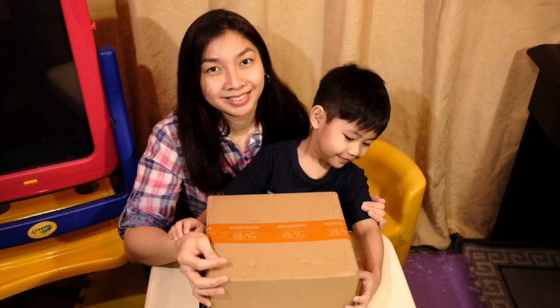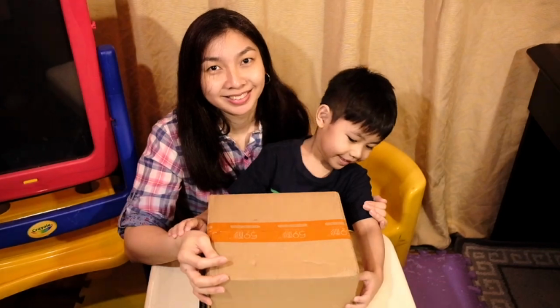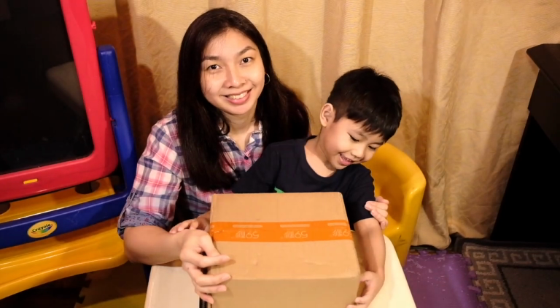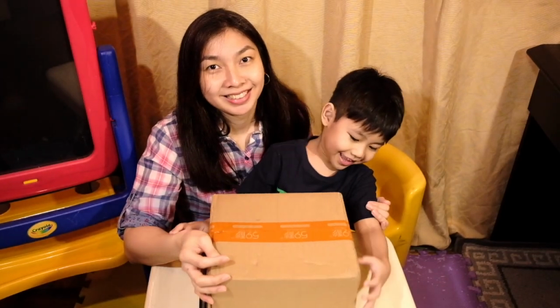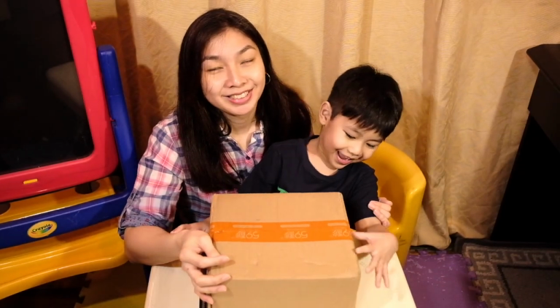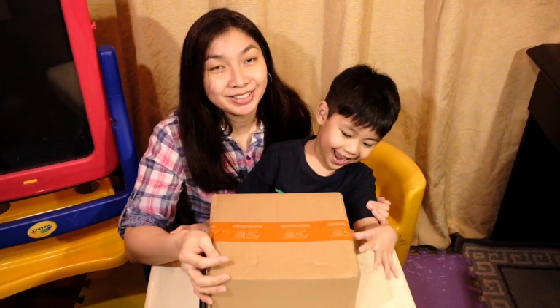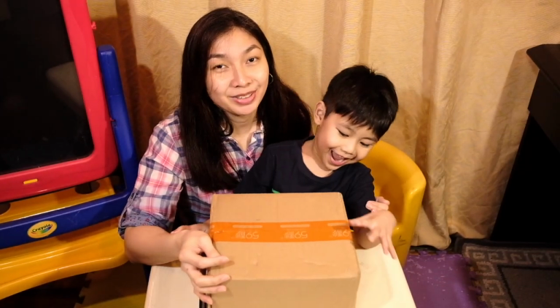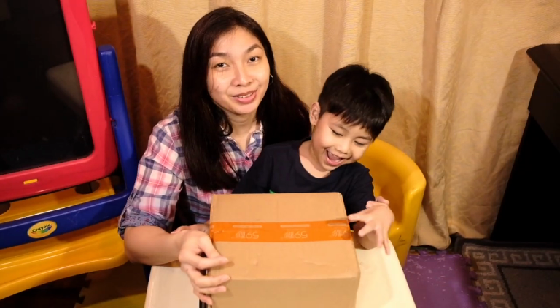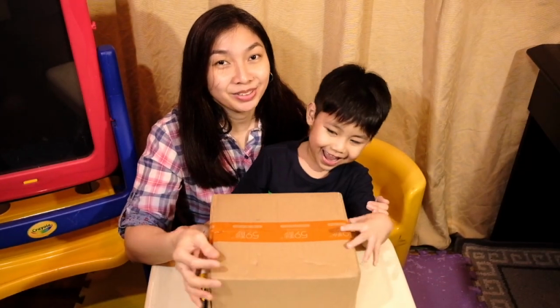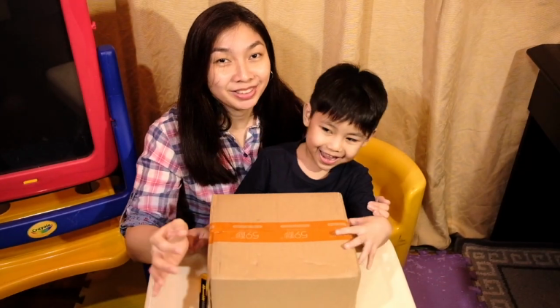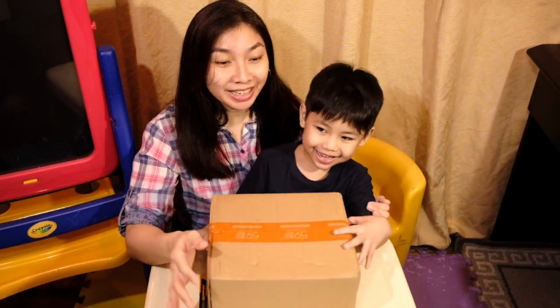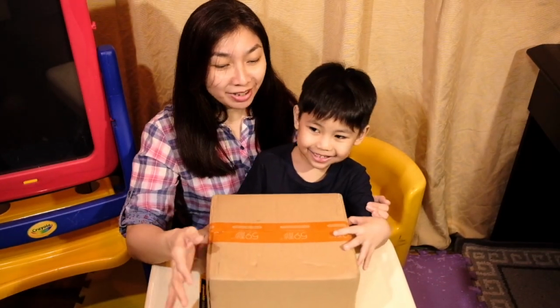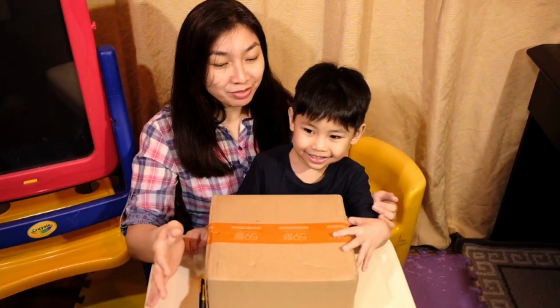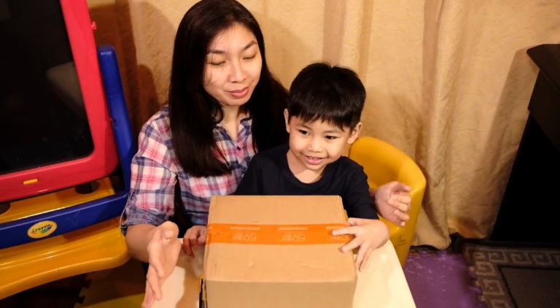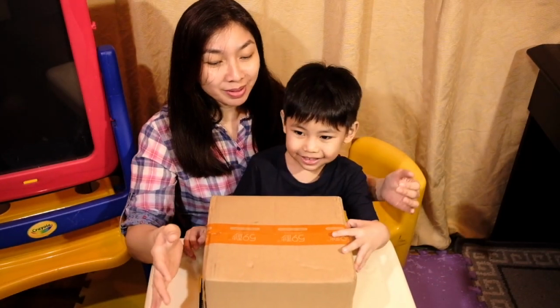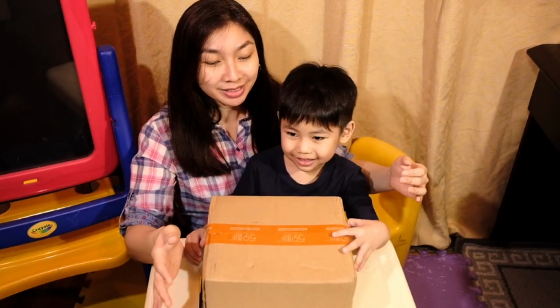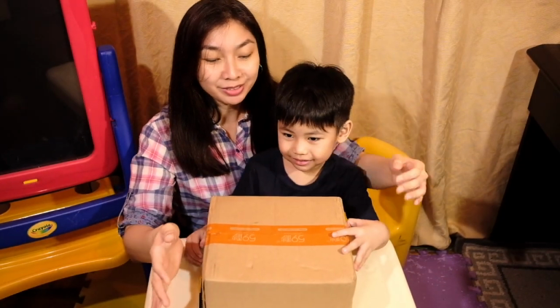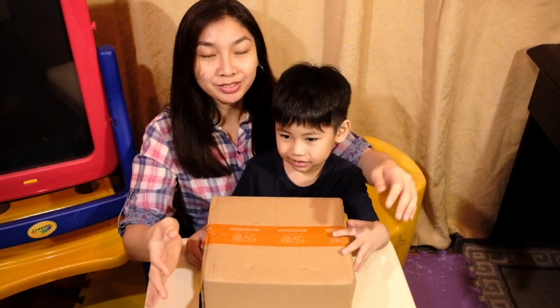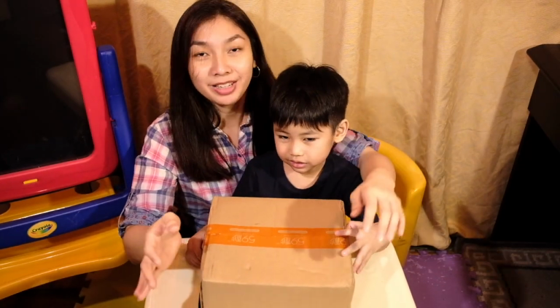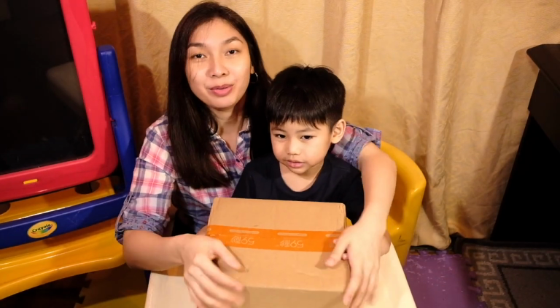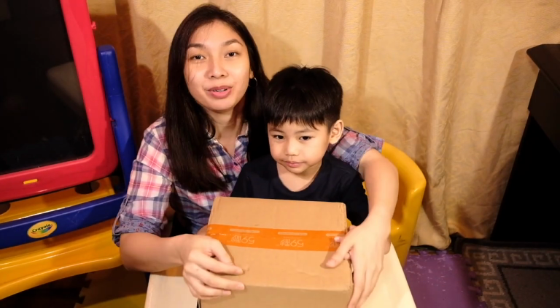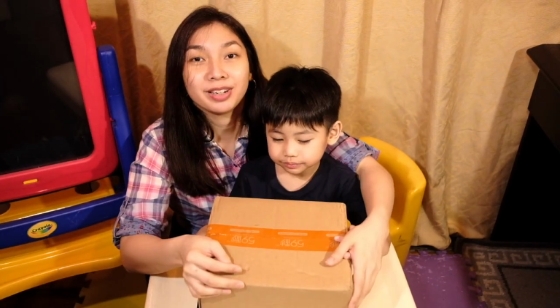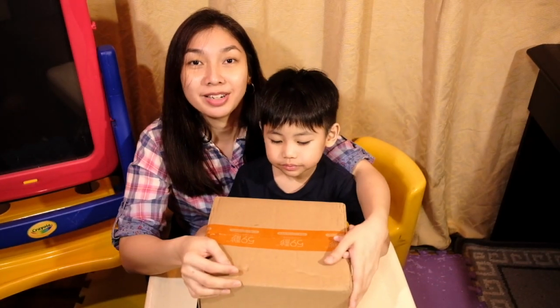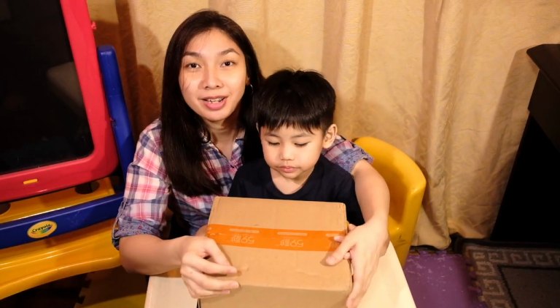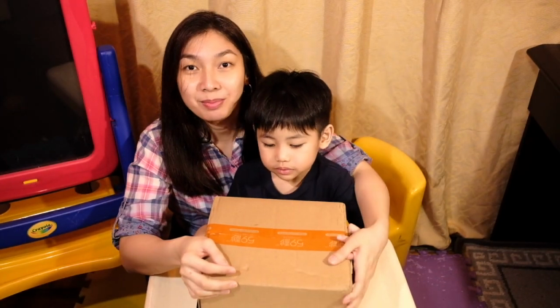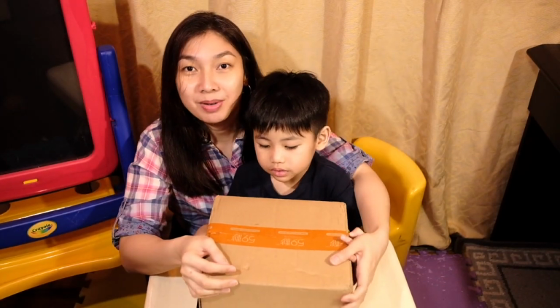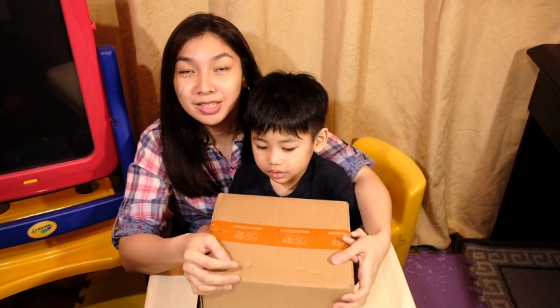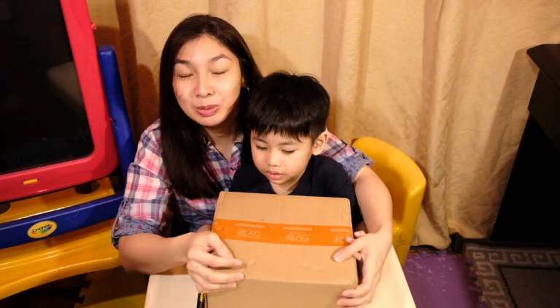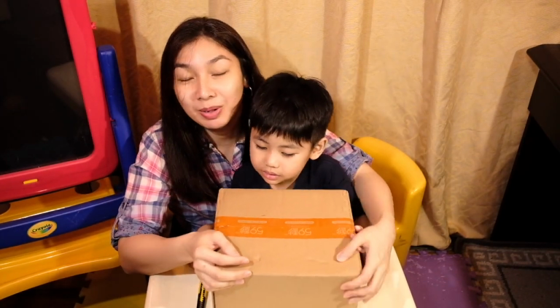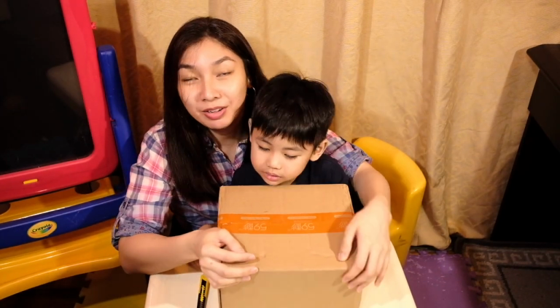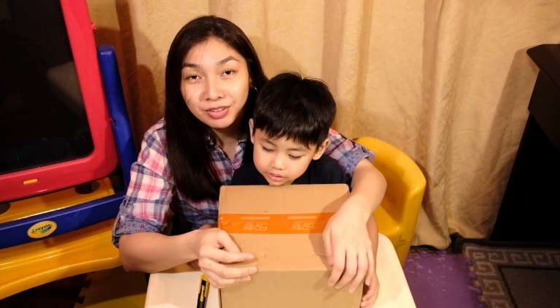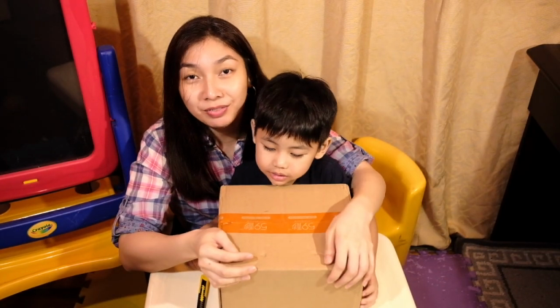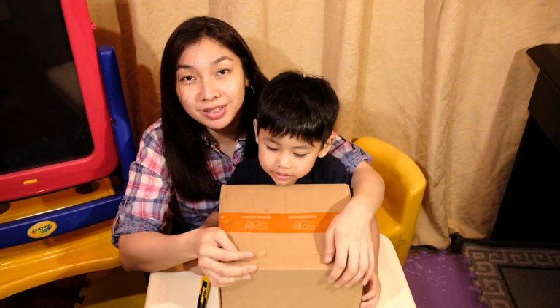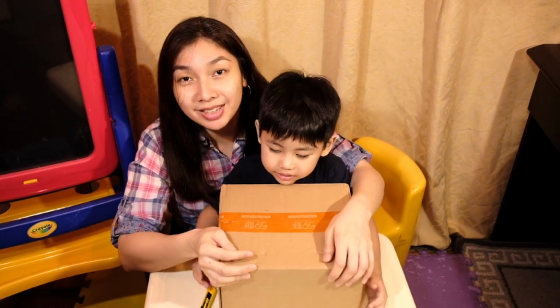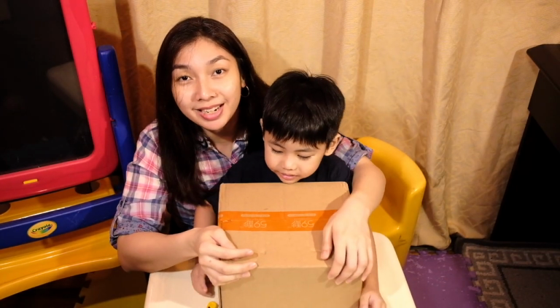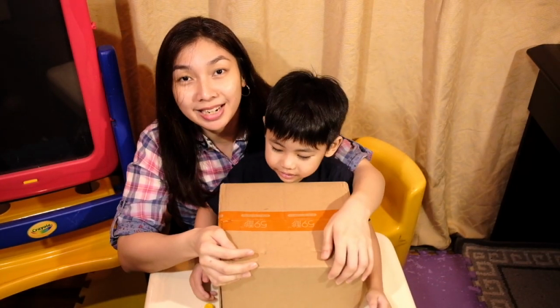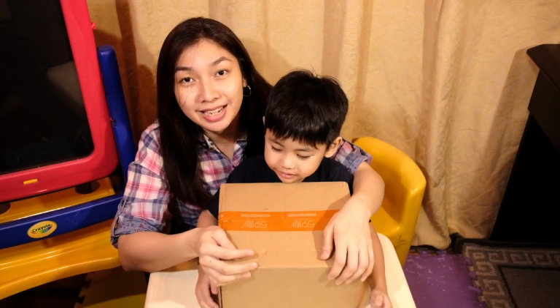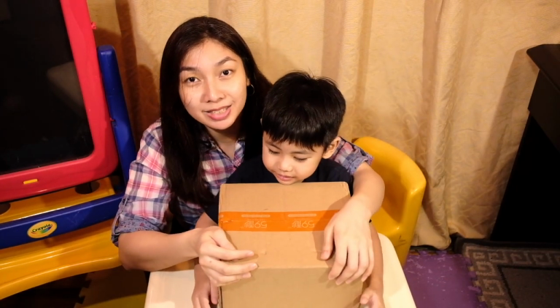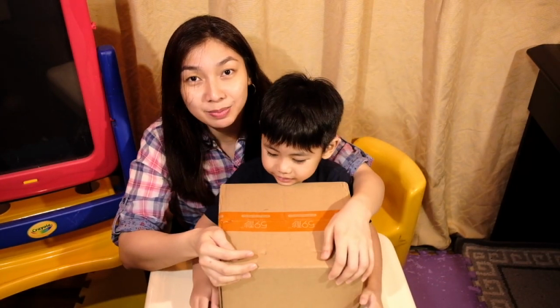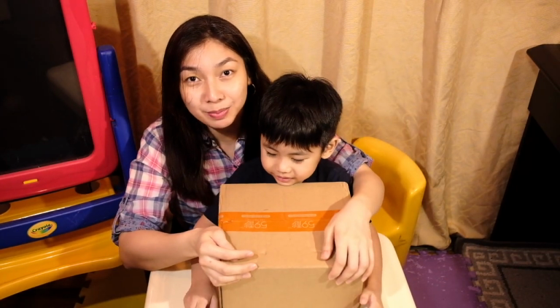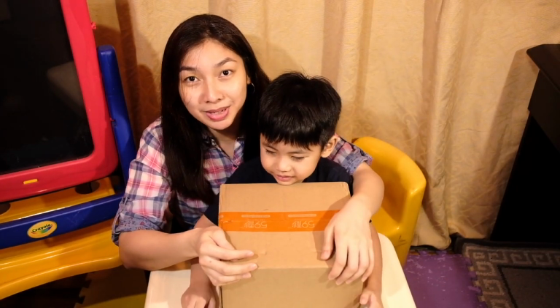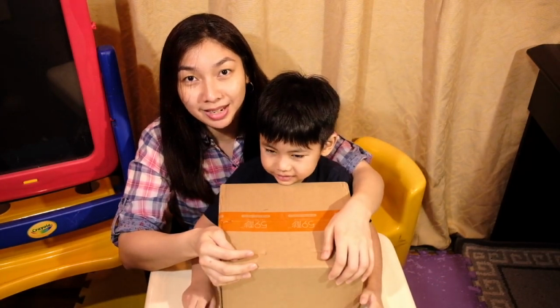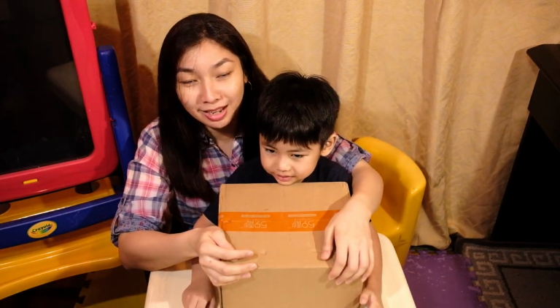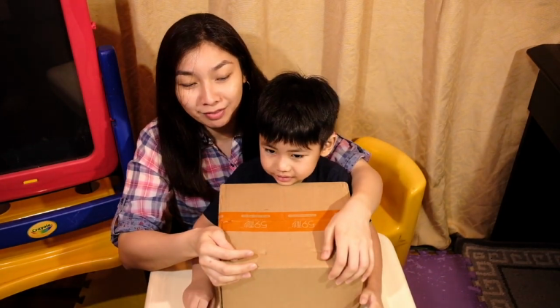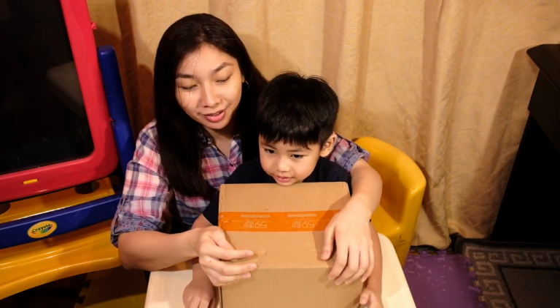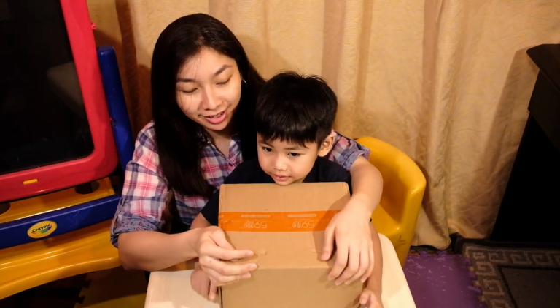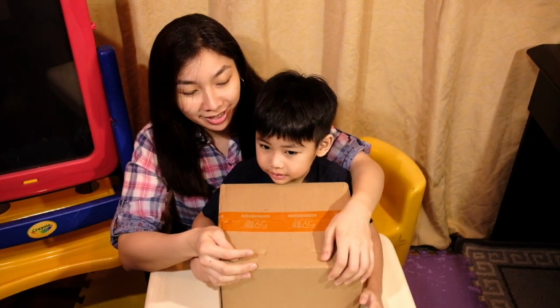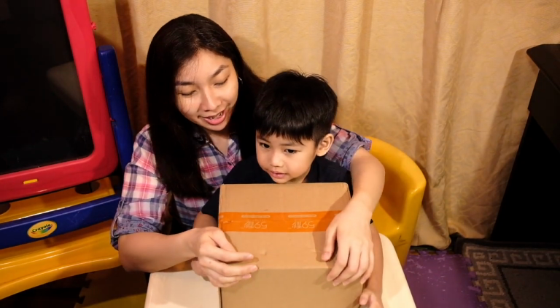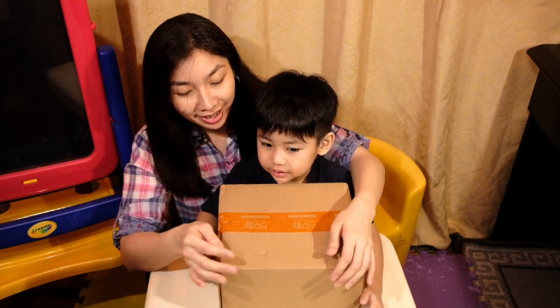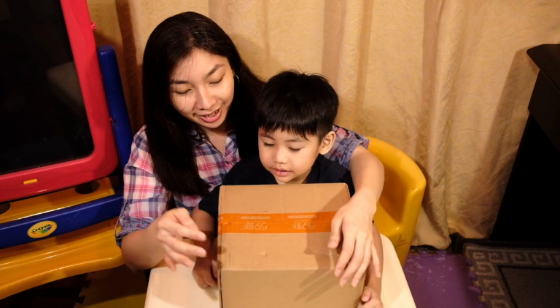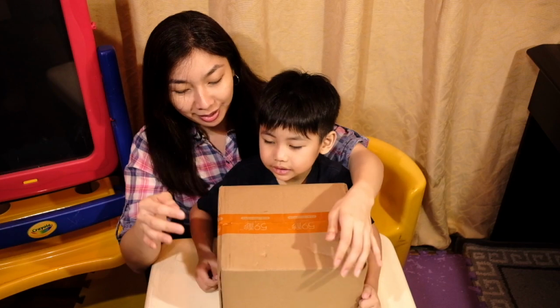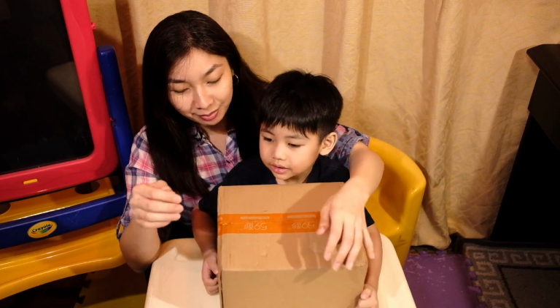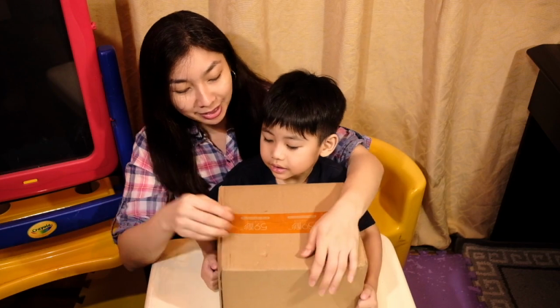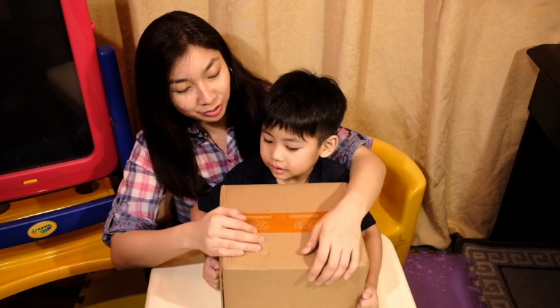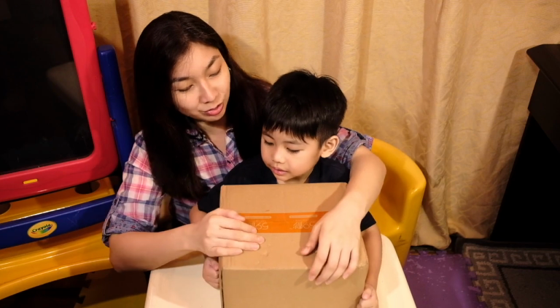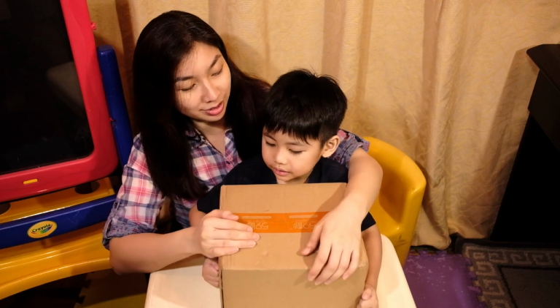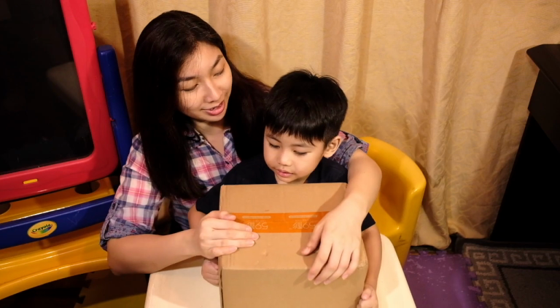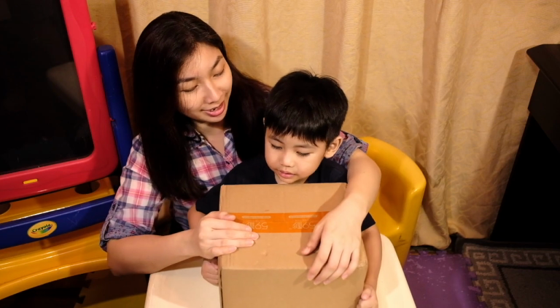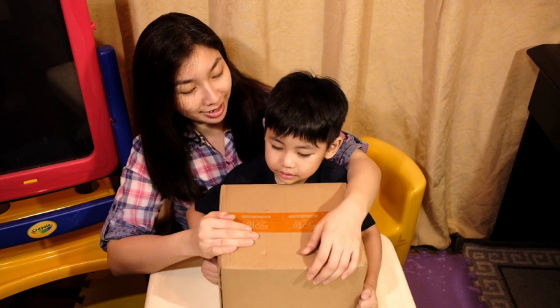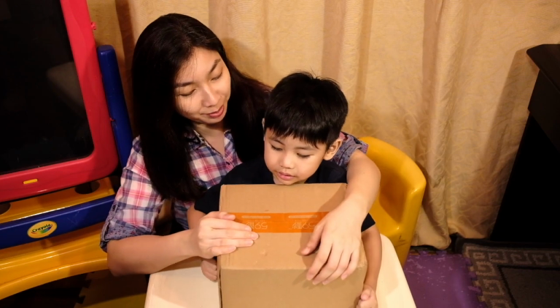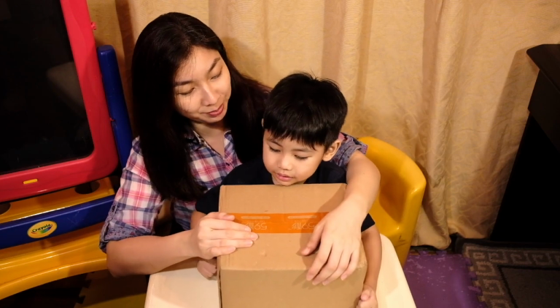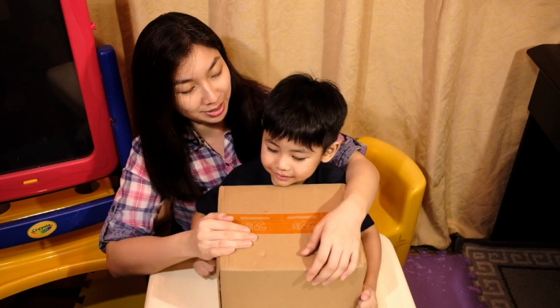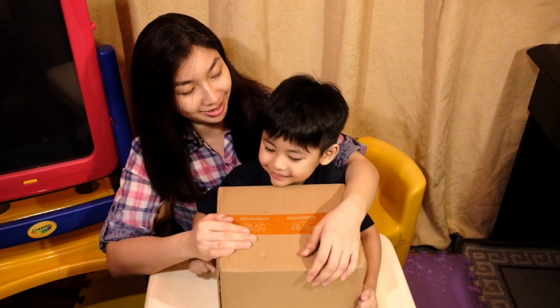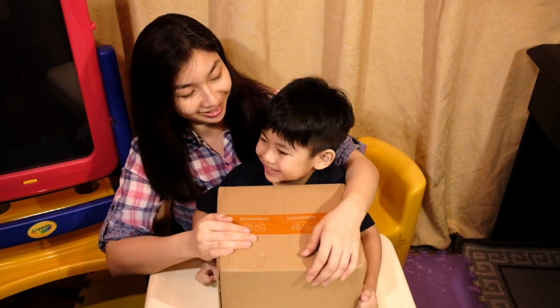Good day everybody! Today we're gonna unbox my 59S V11 and Matthew's gonna help me!